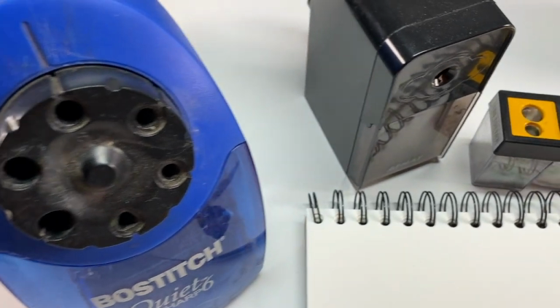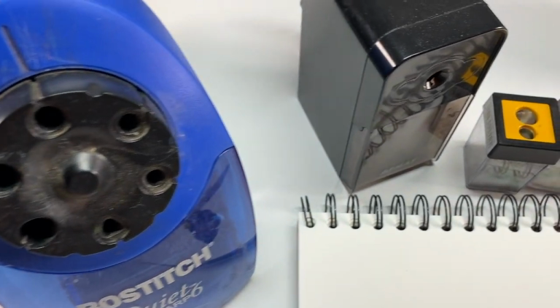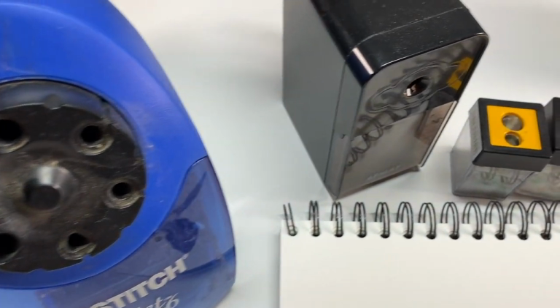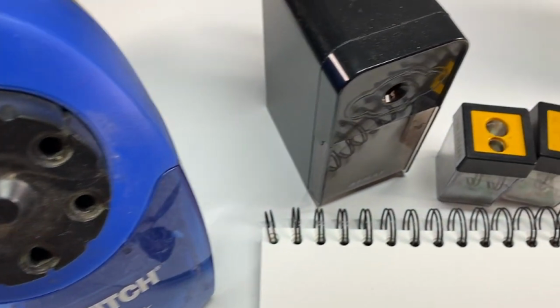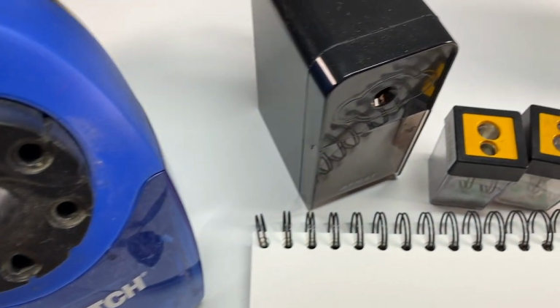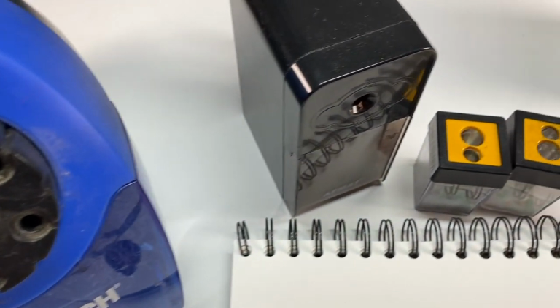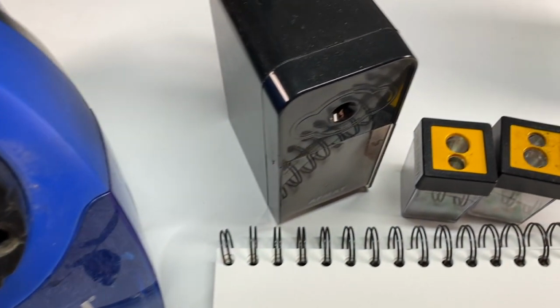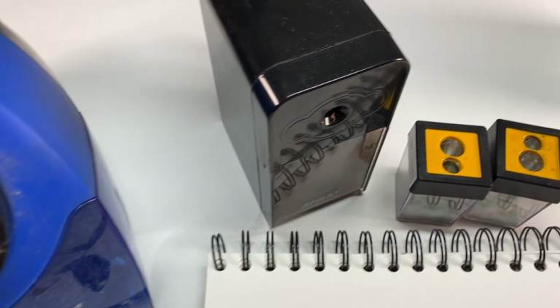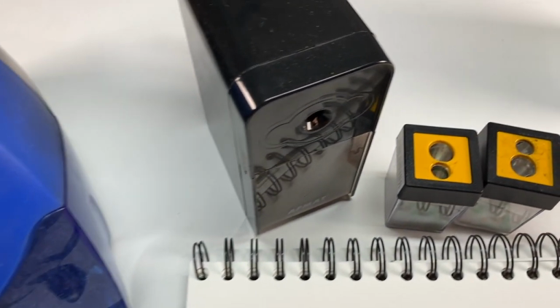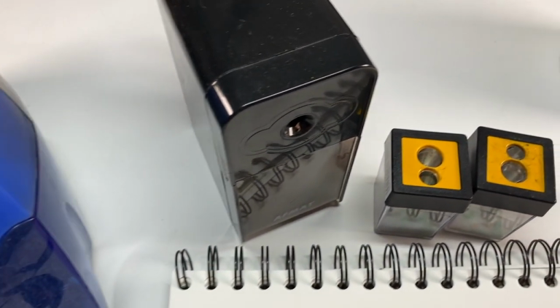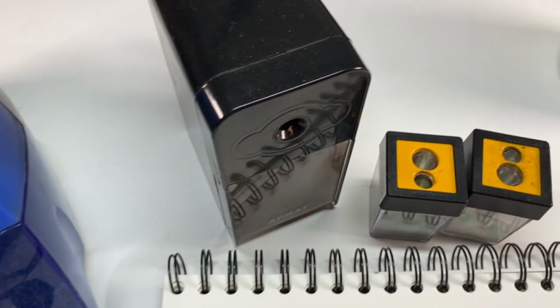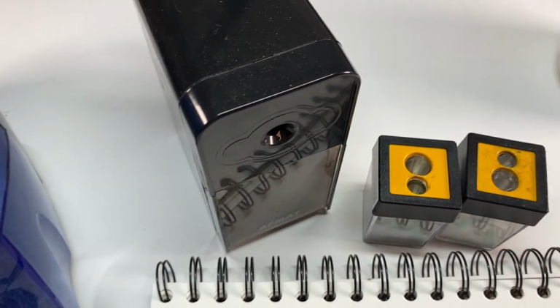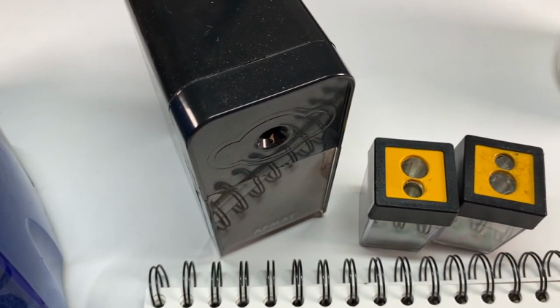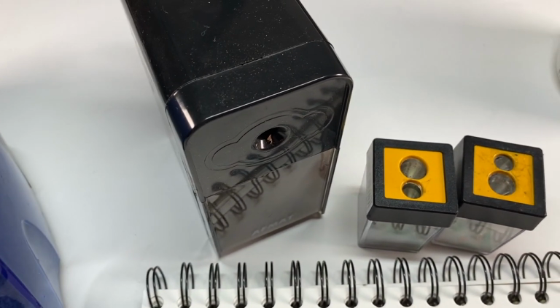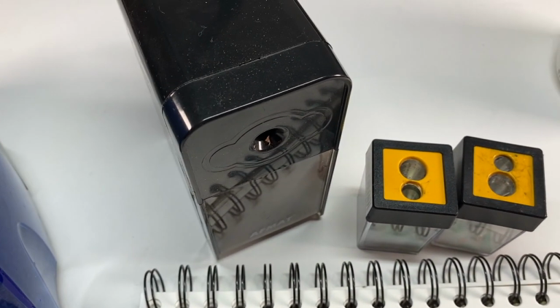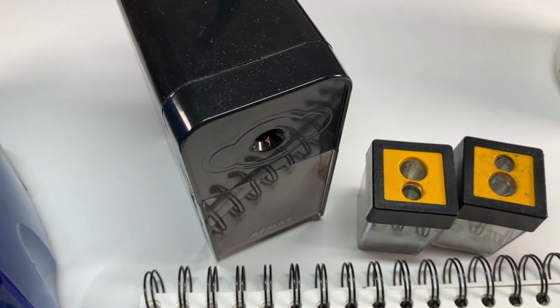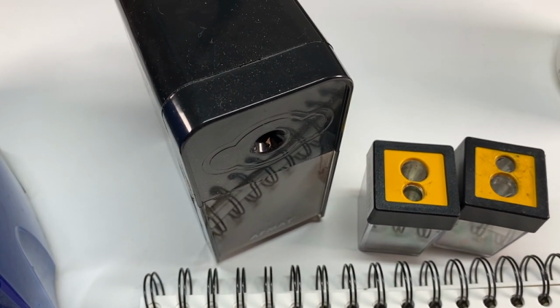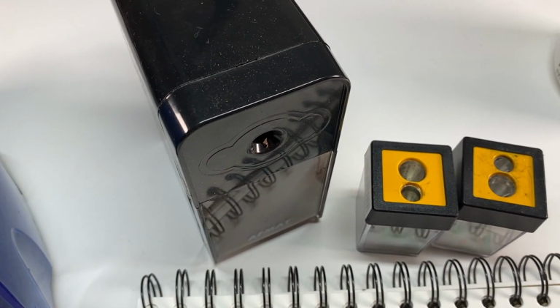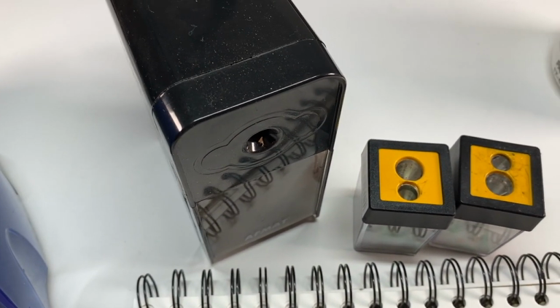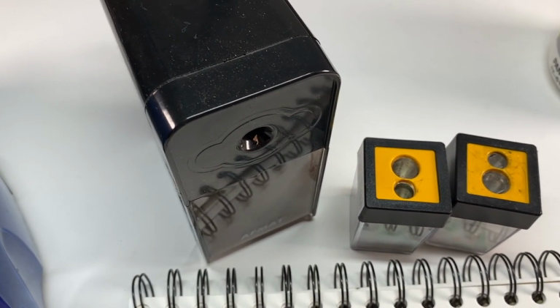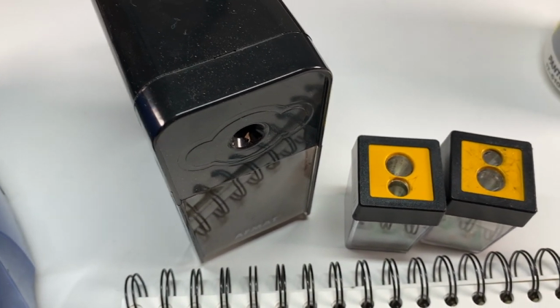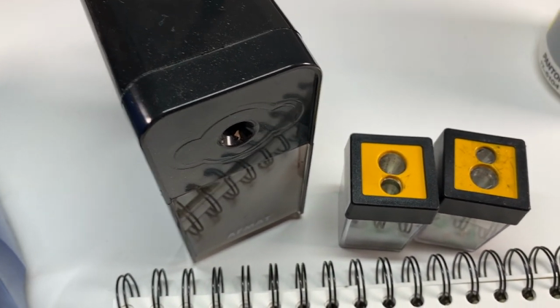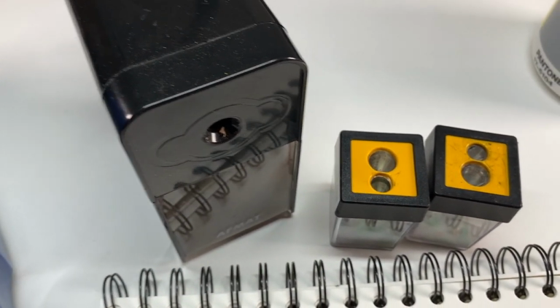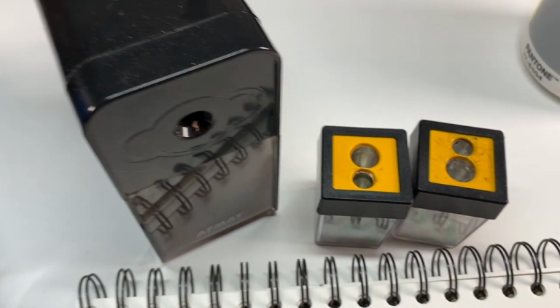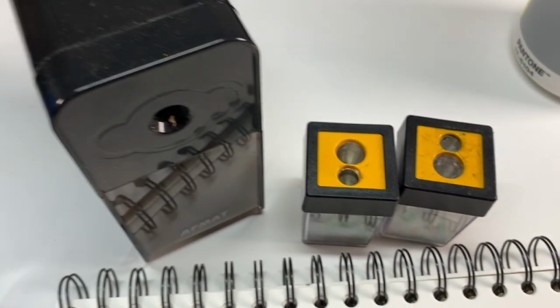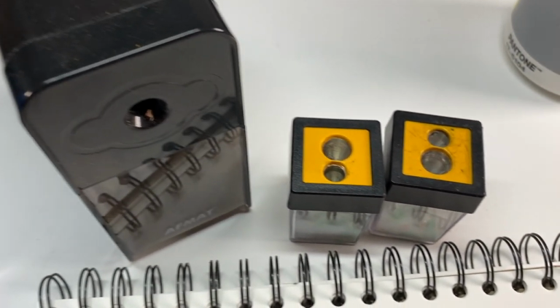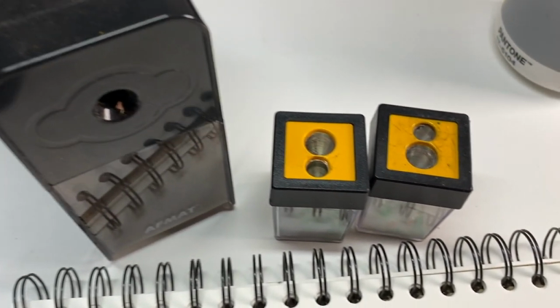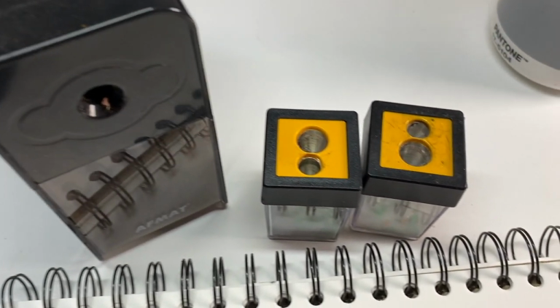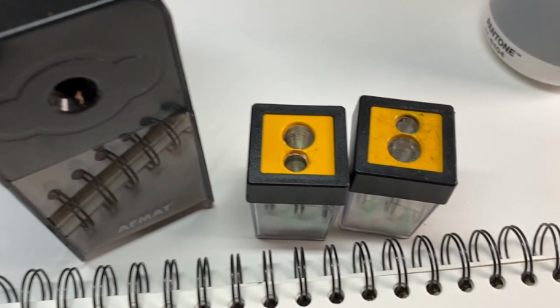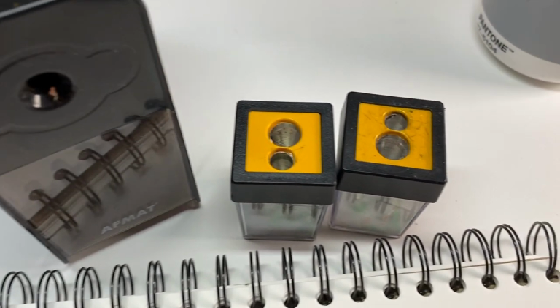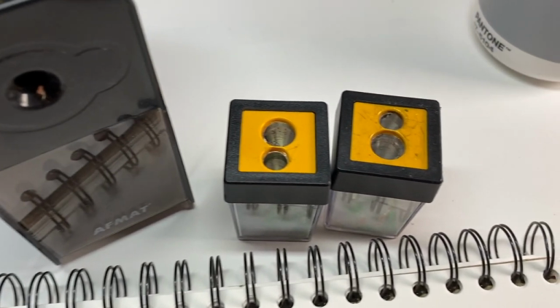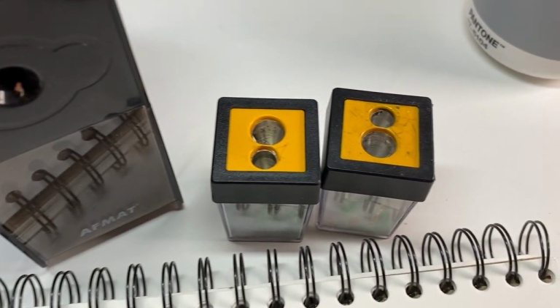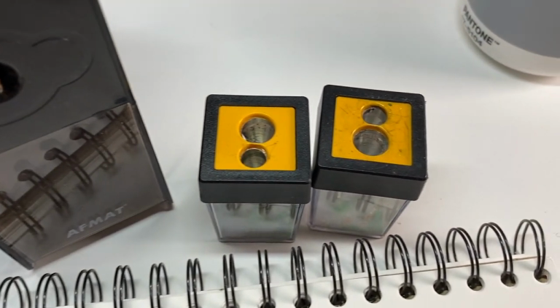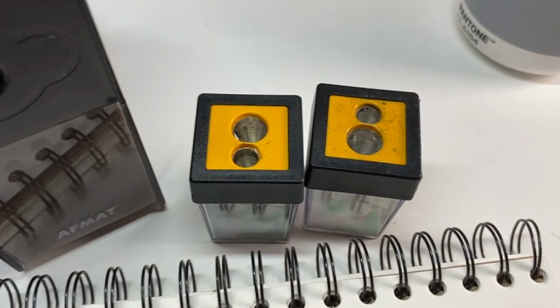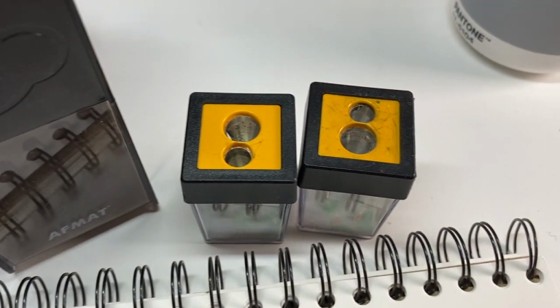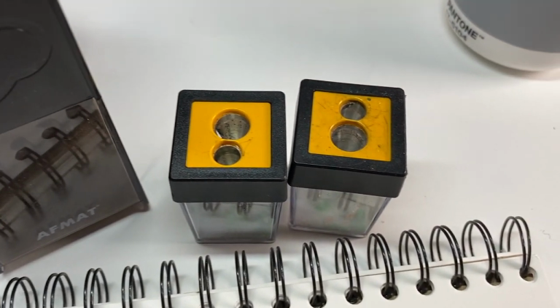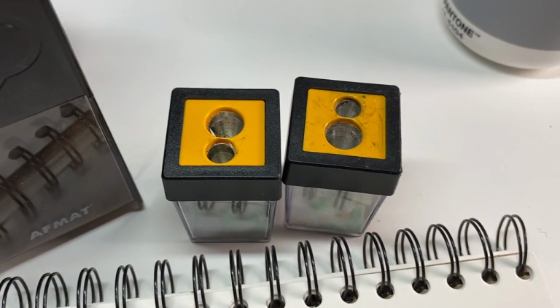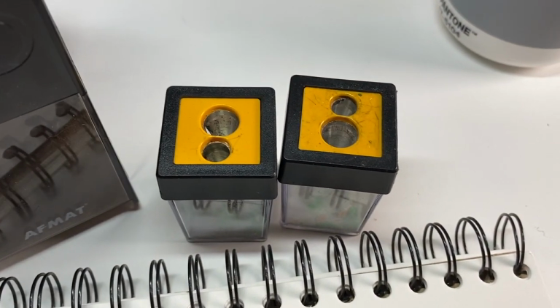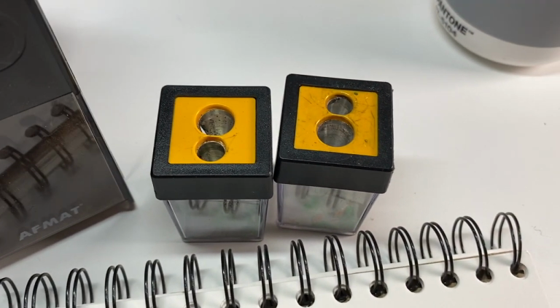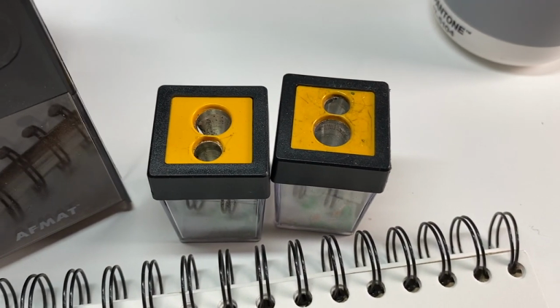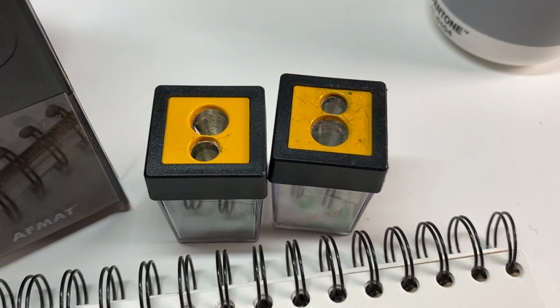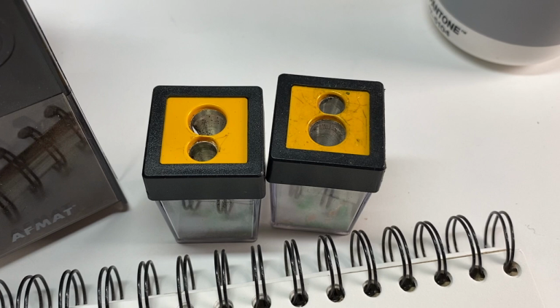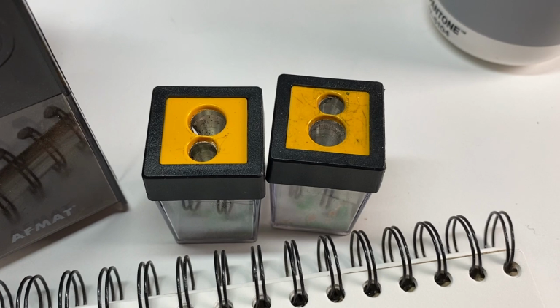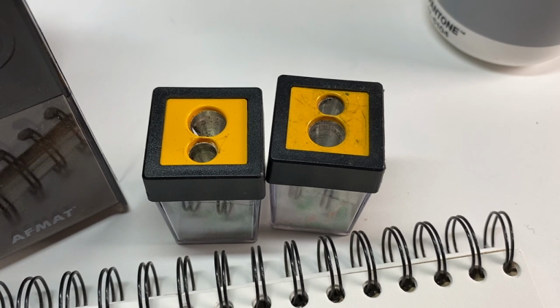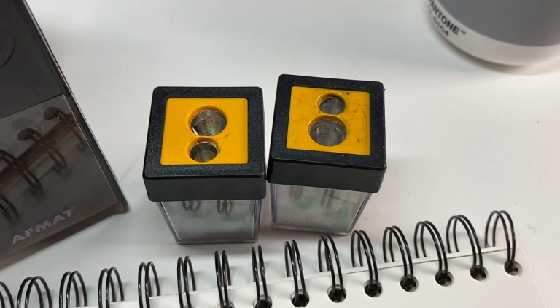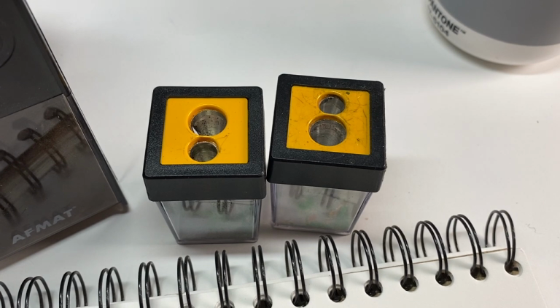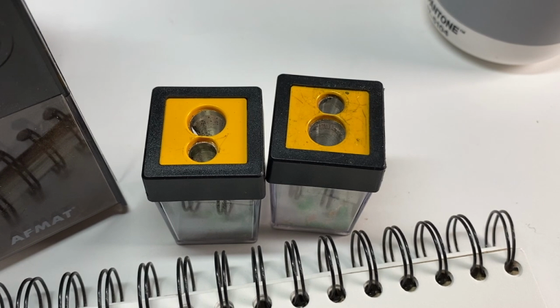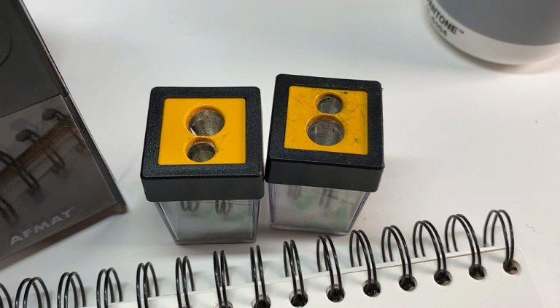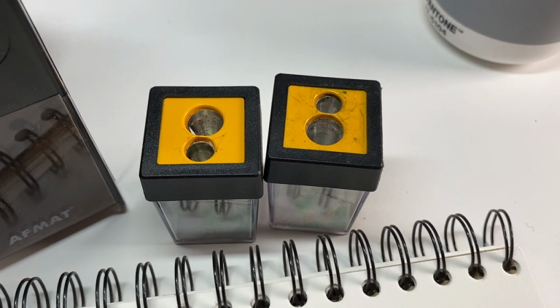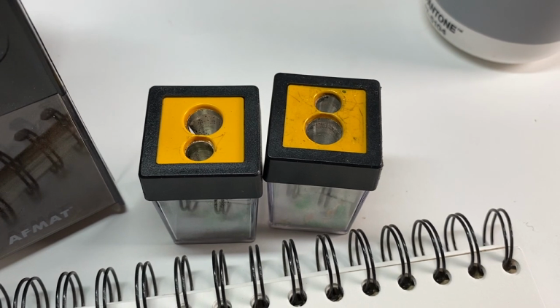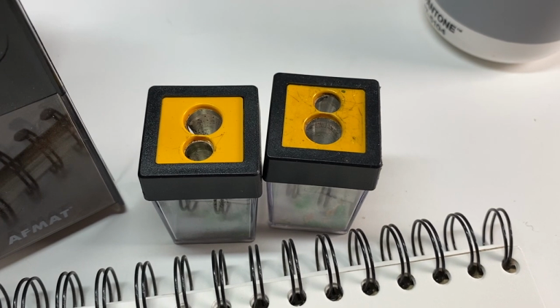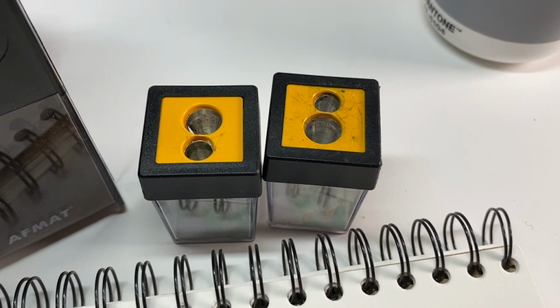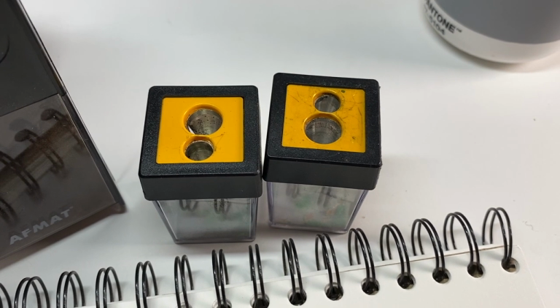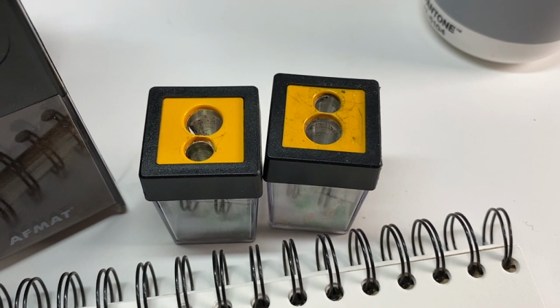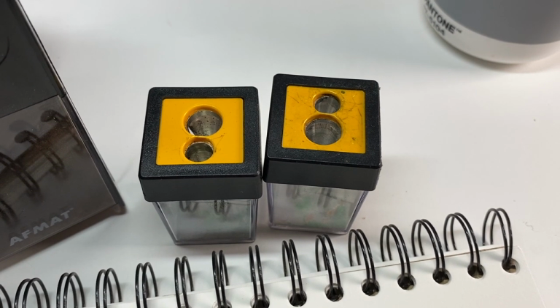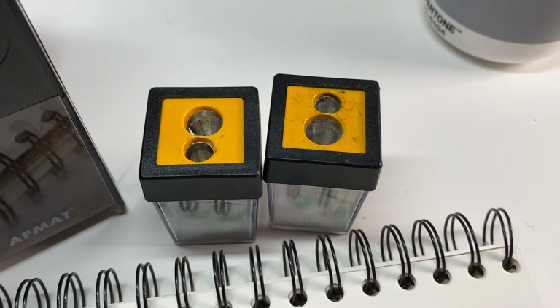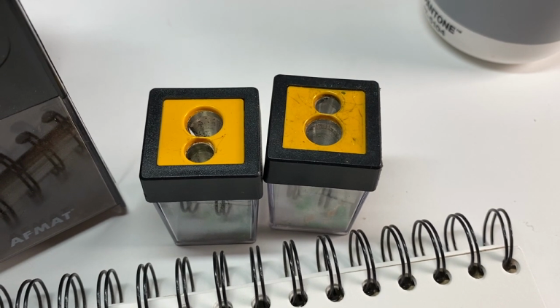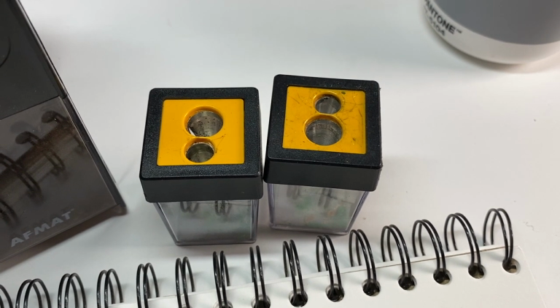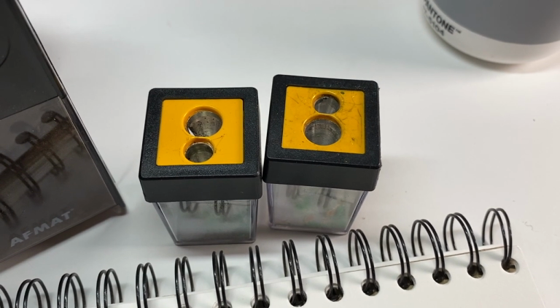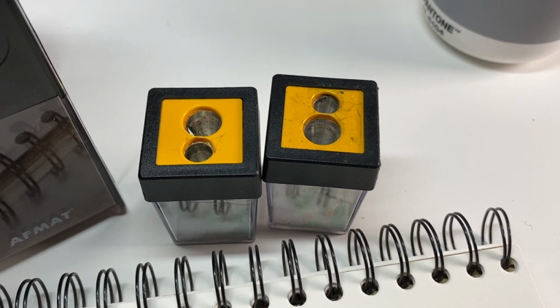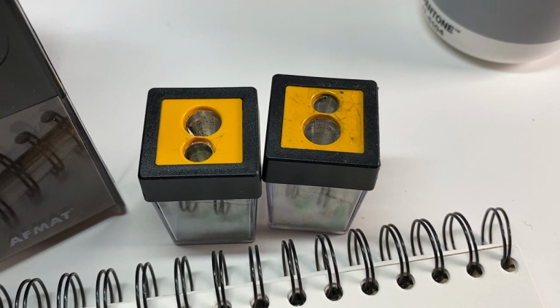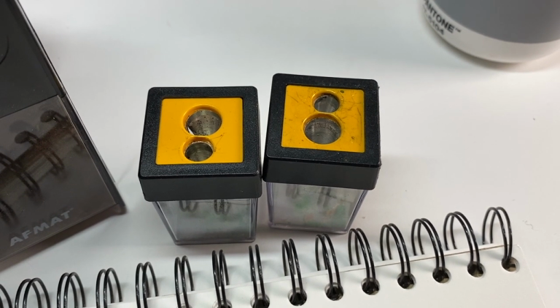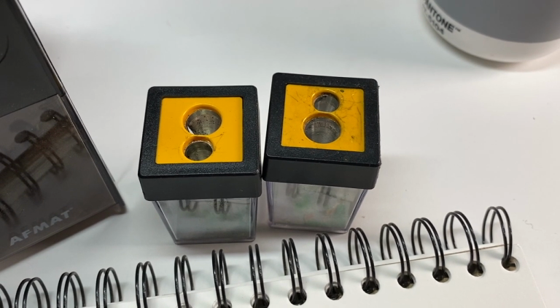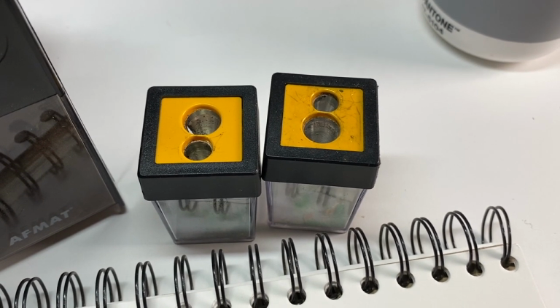Hey there, it's Sandy, and today I'm gonna tell you why I have so many colored pencil sharpeners and use them all the time.